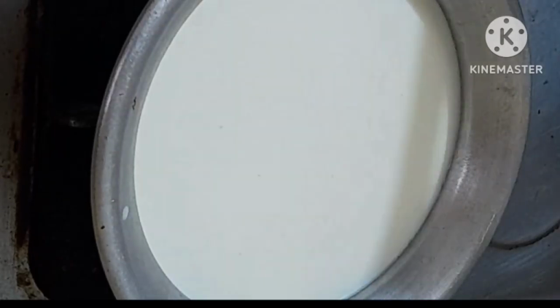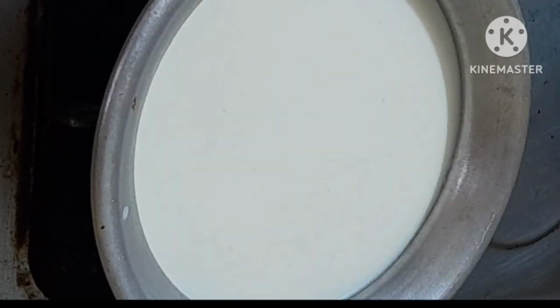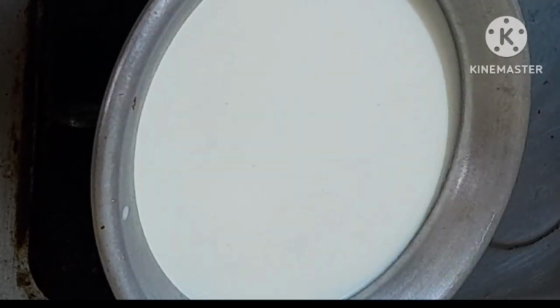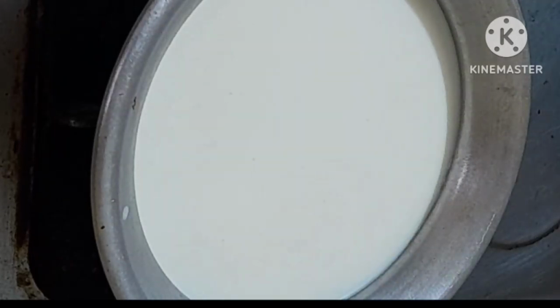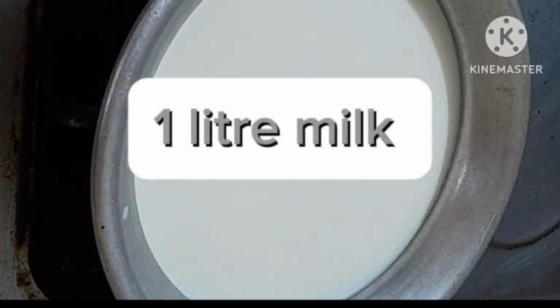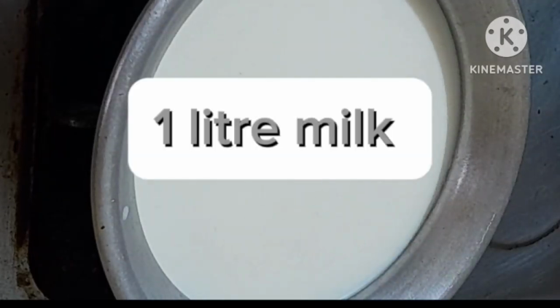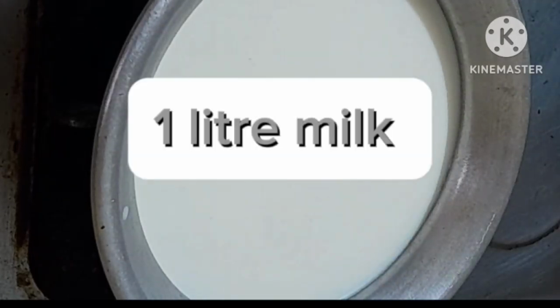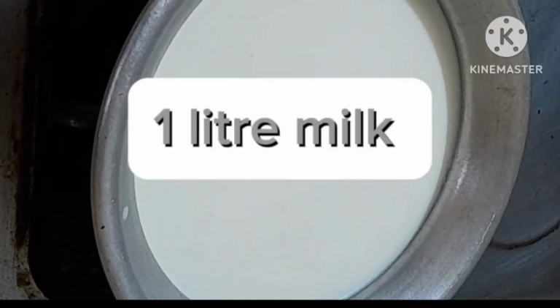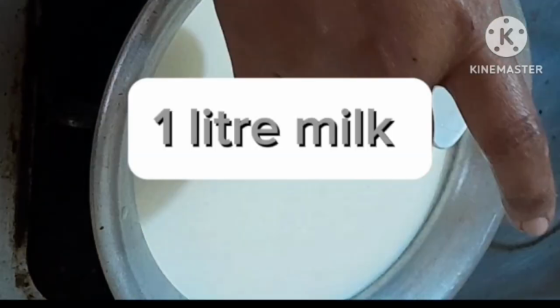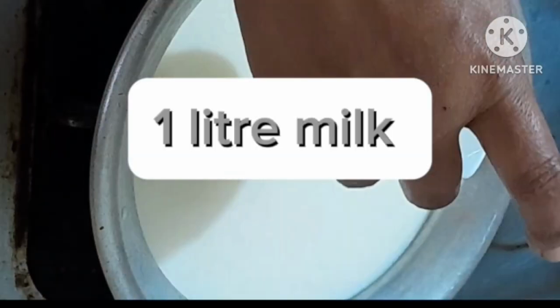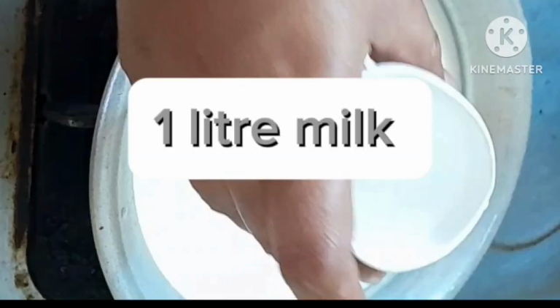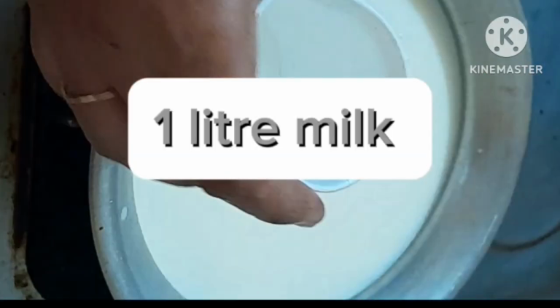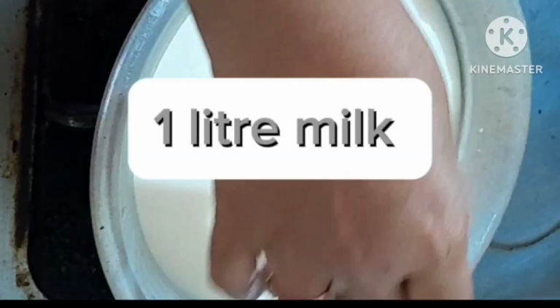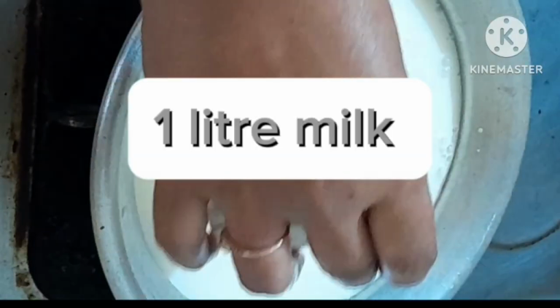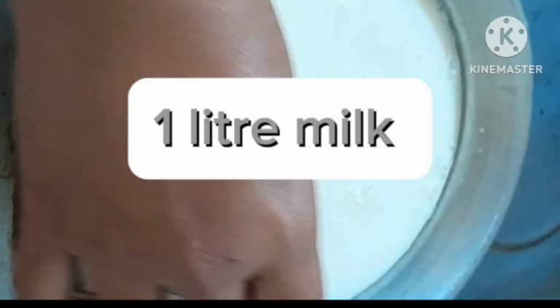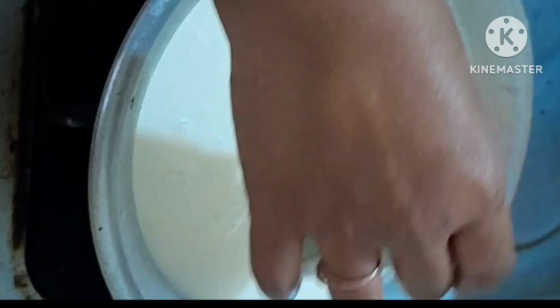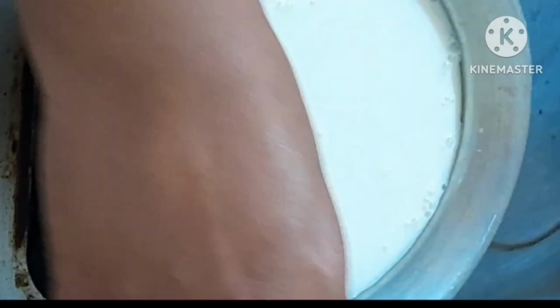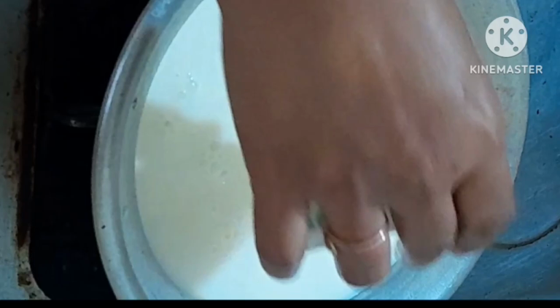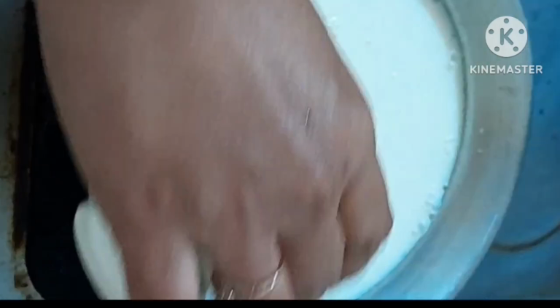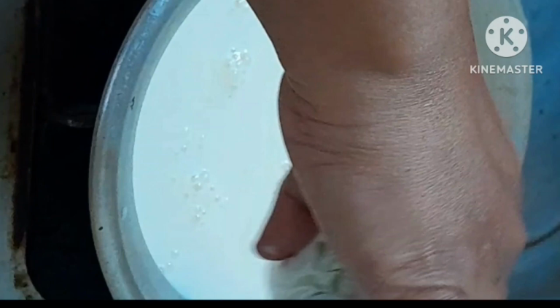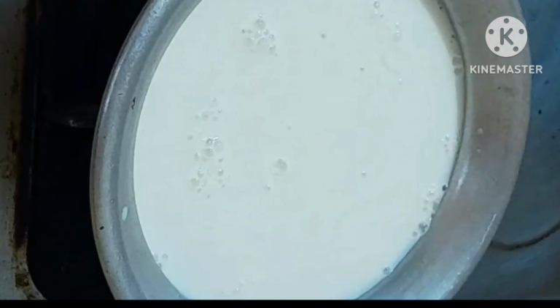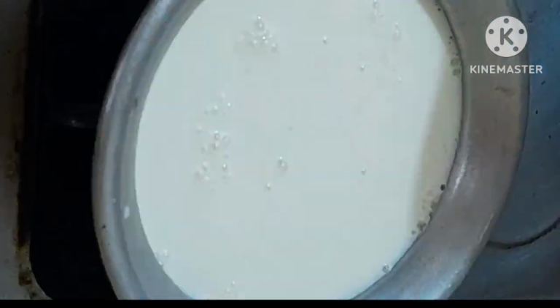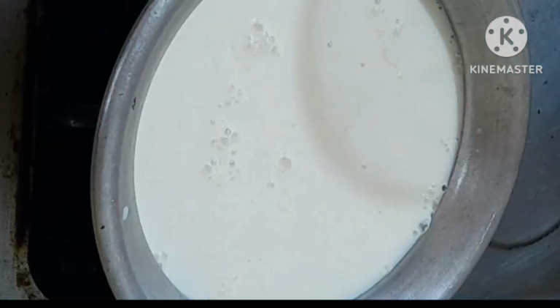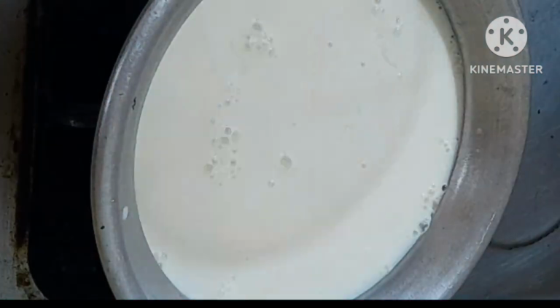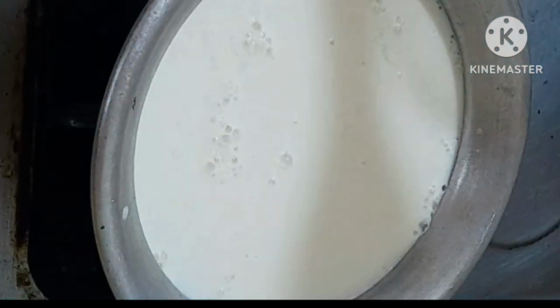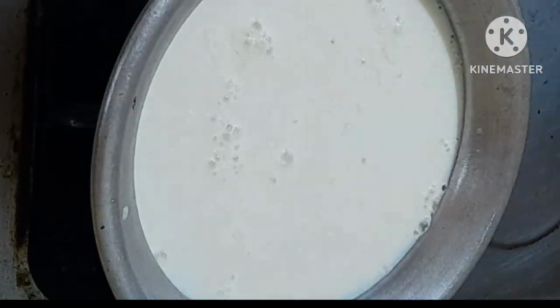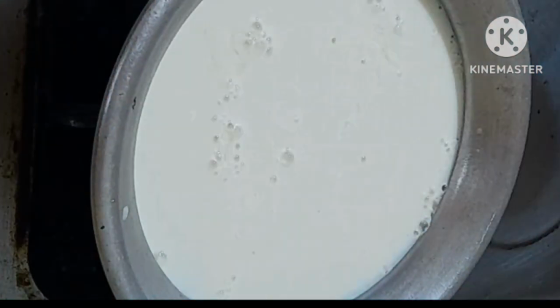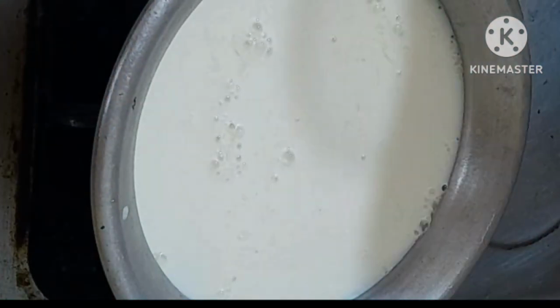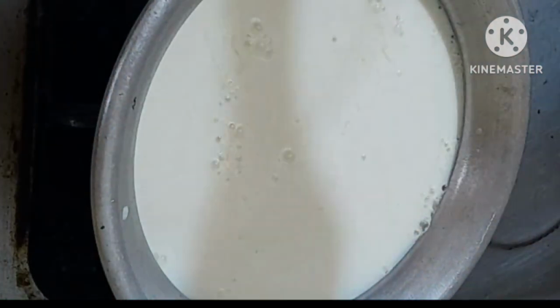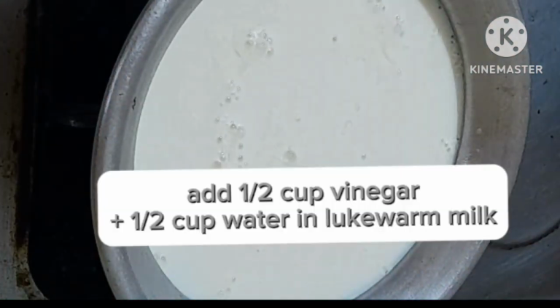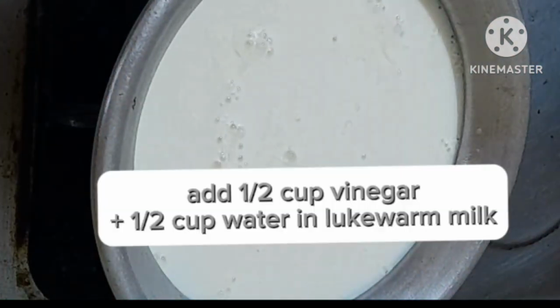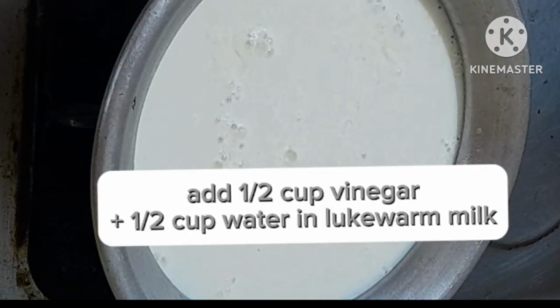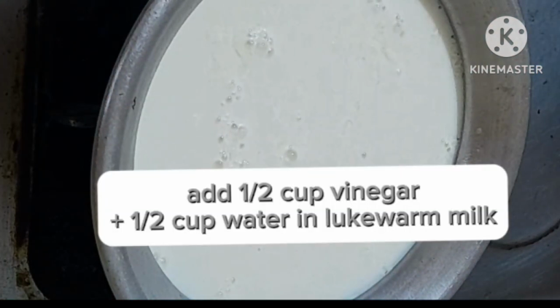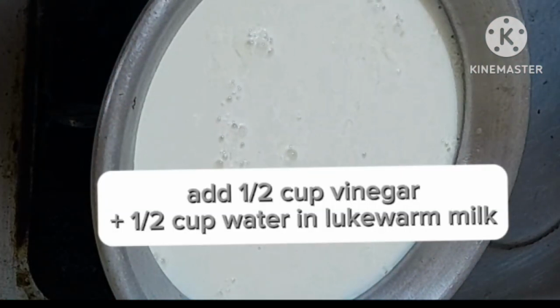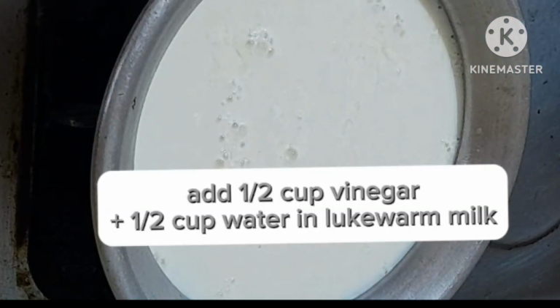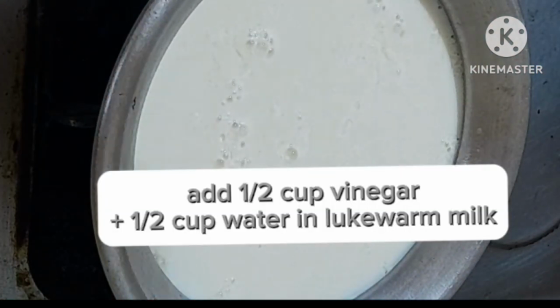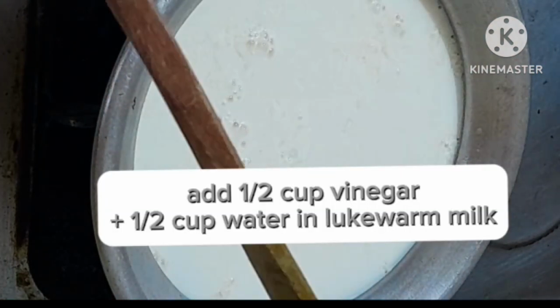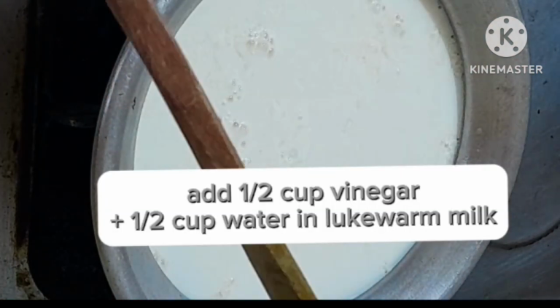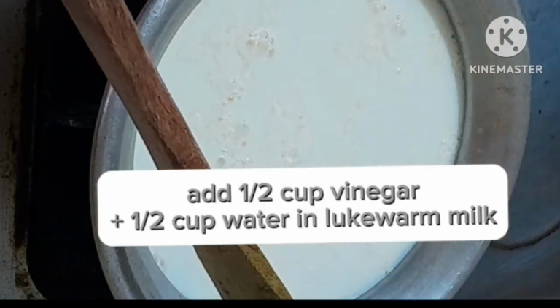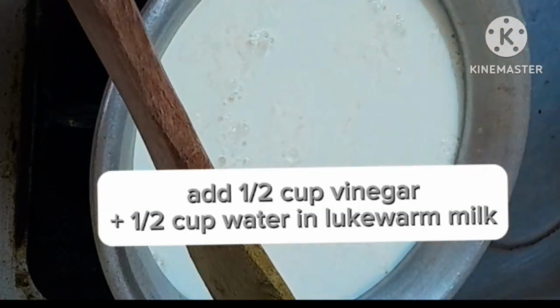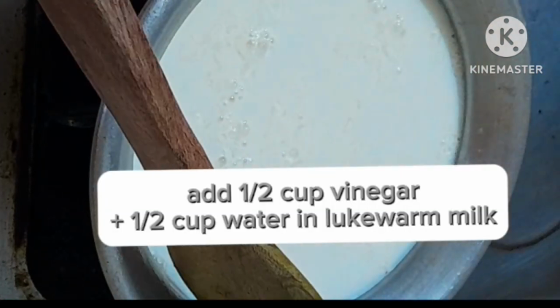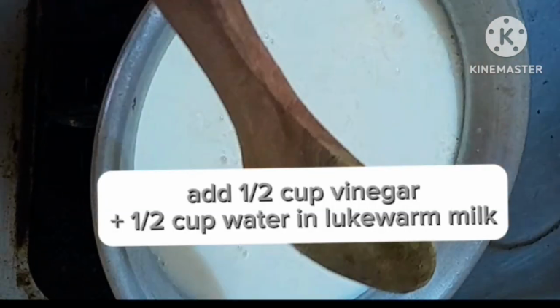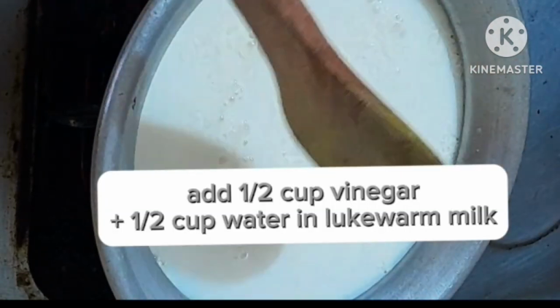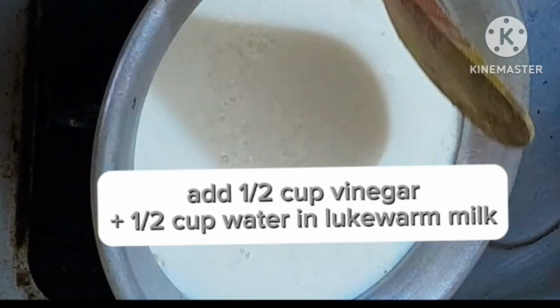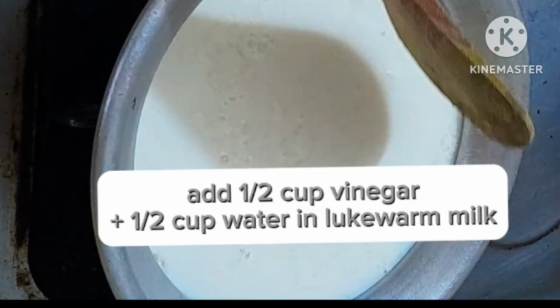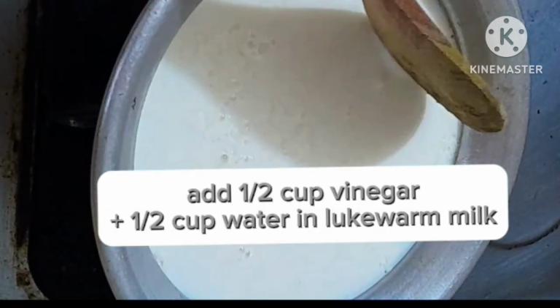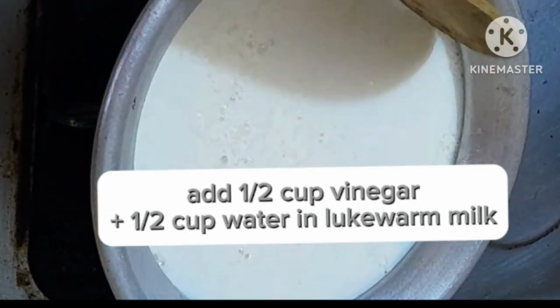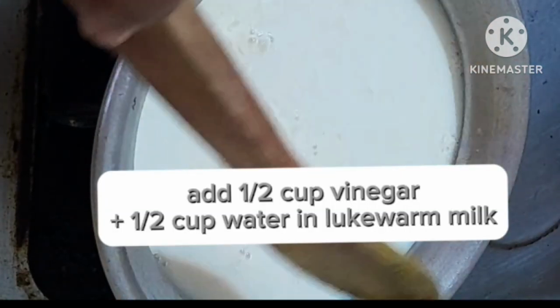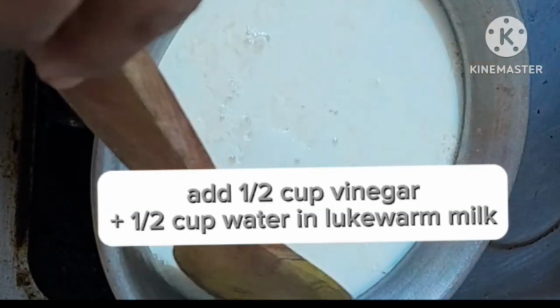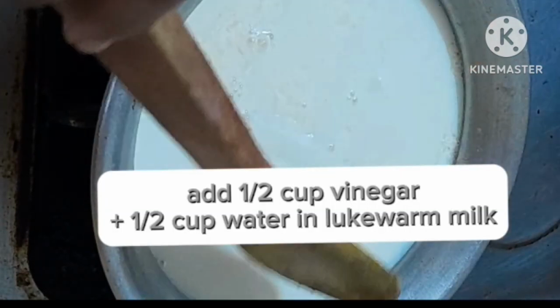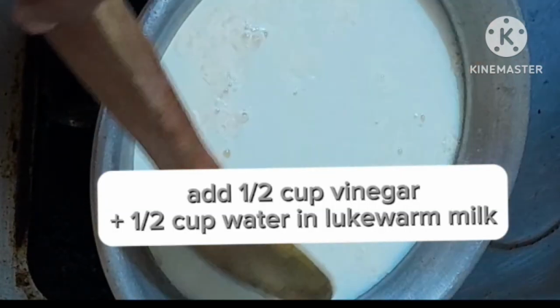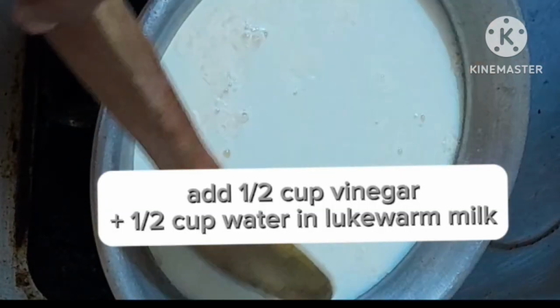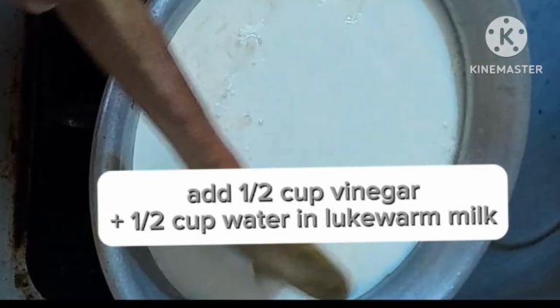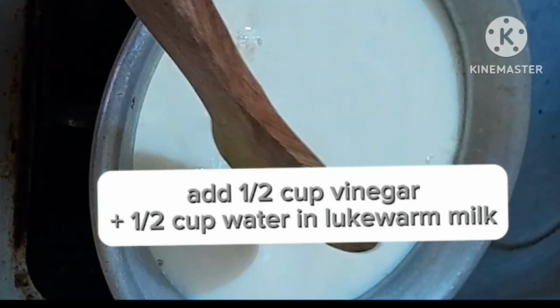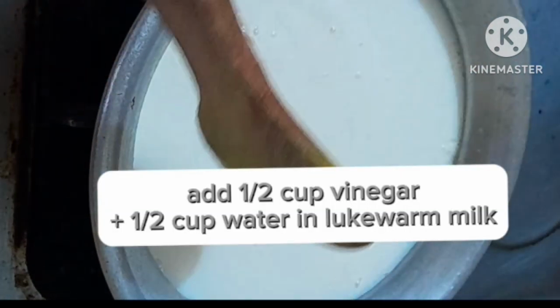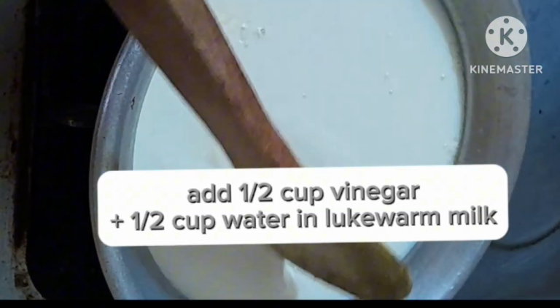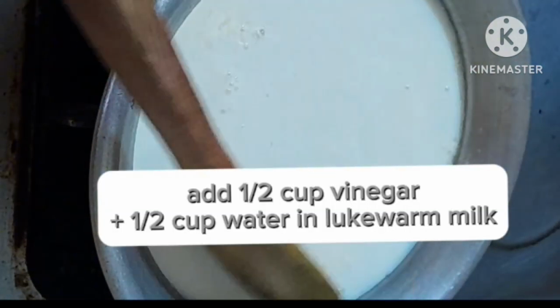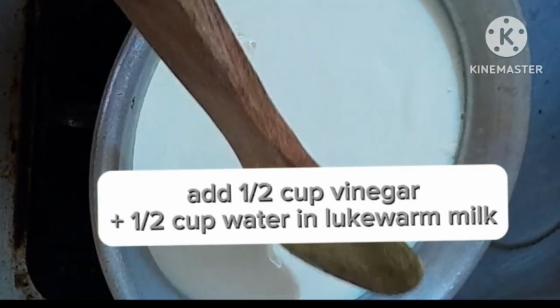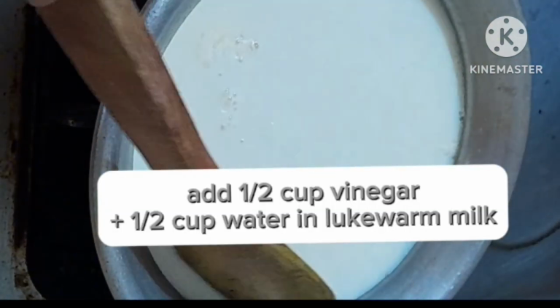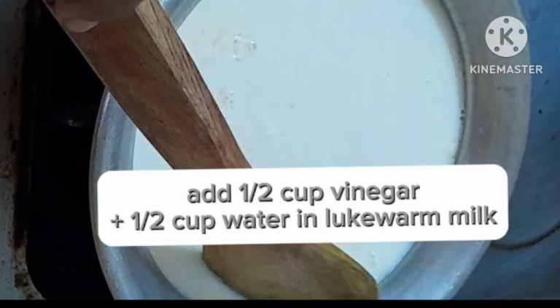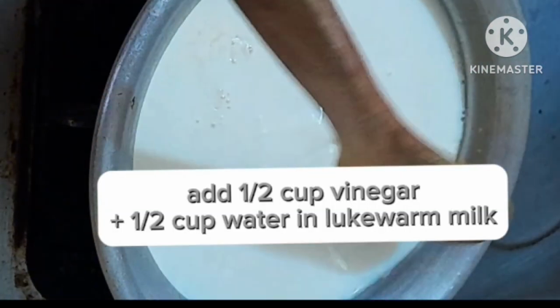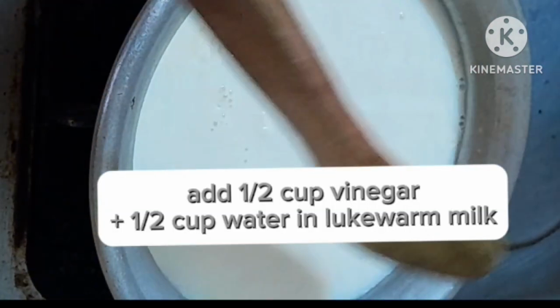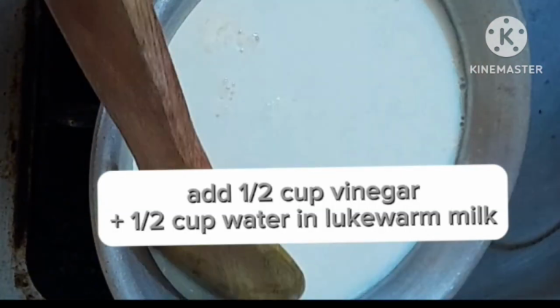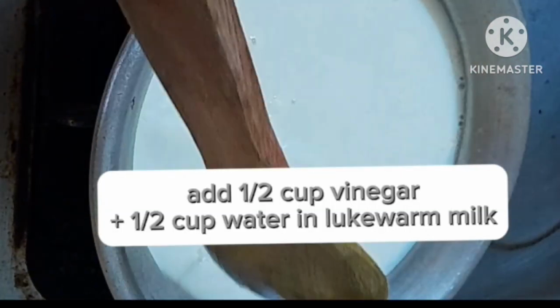Use 1 liter milk. Add a half cup vinegar plus a half cup water in lukewarm milk.